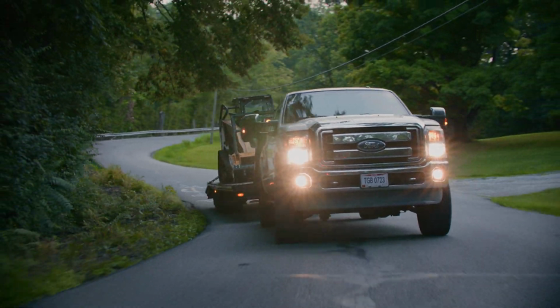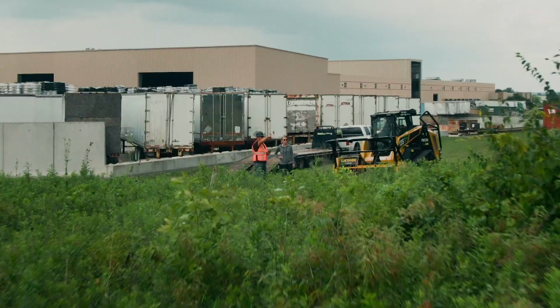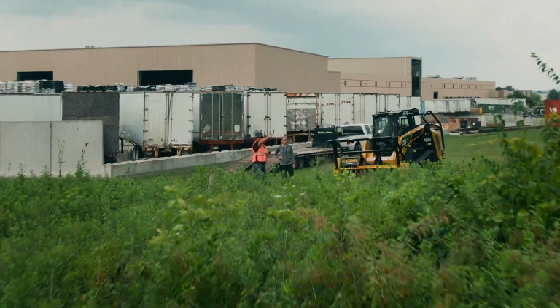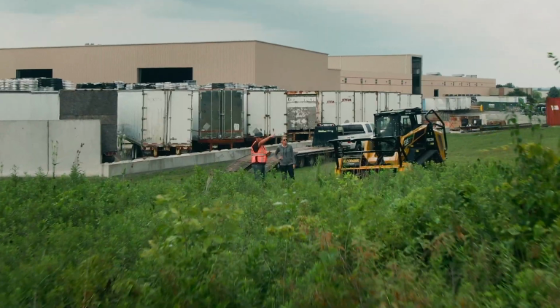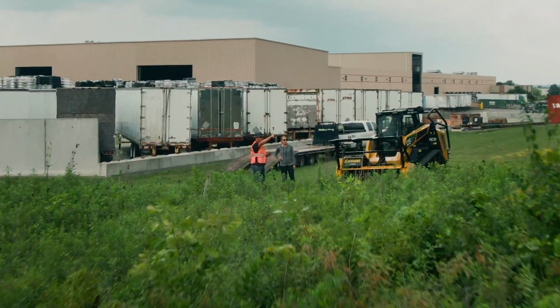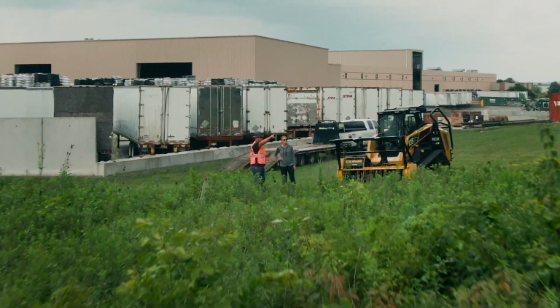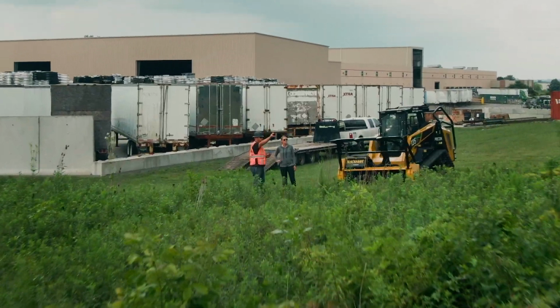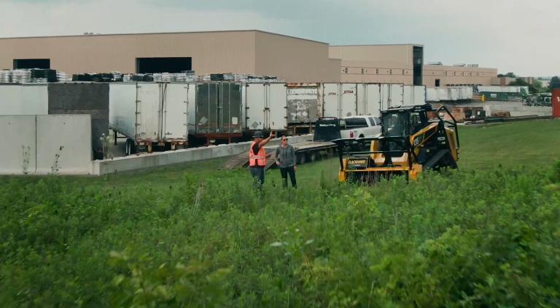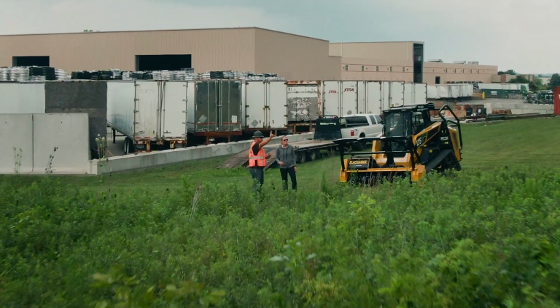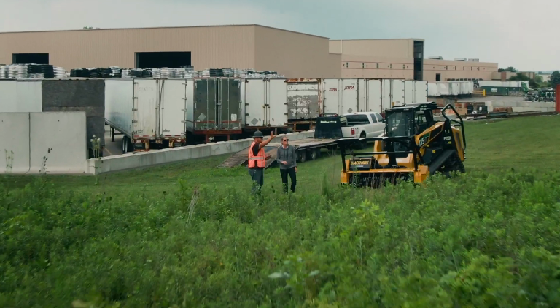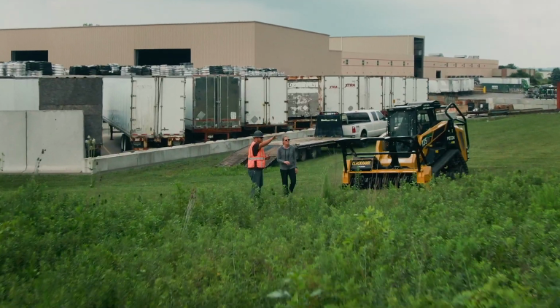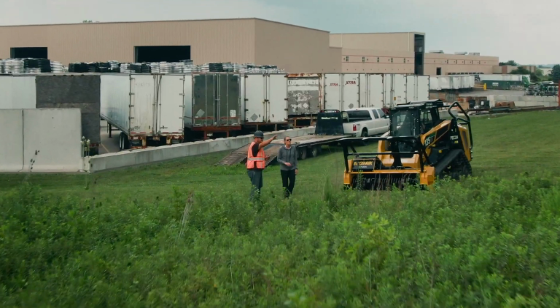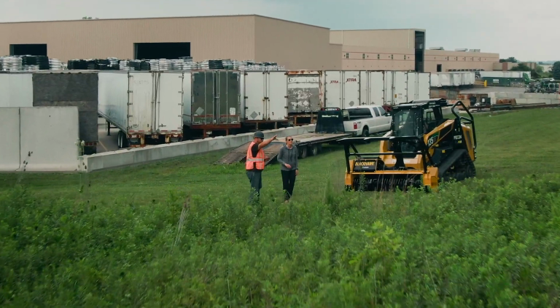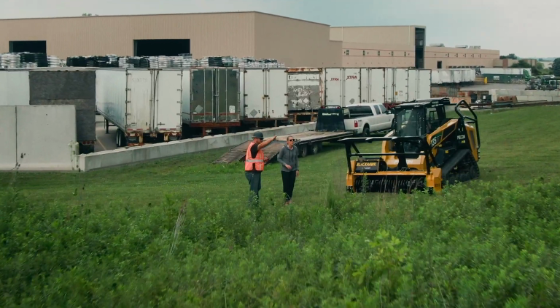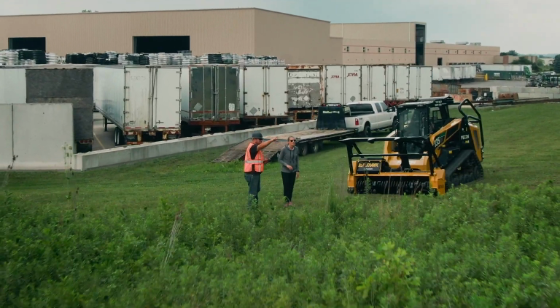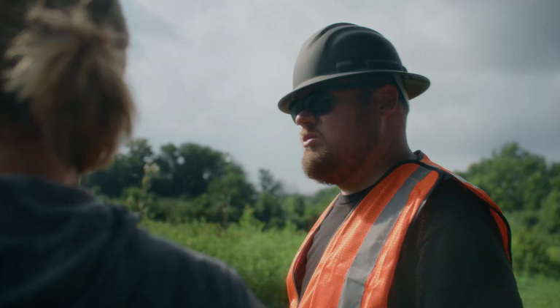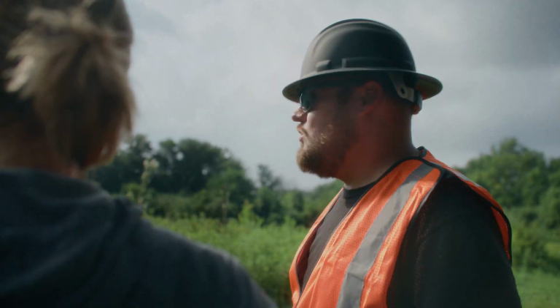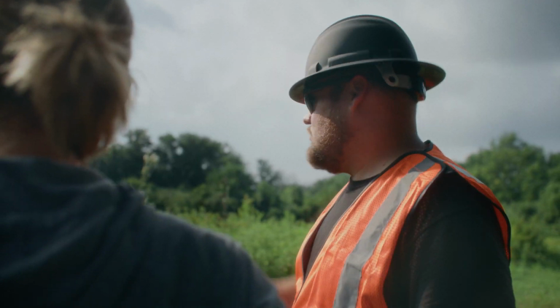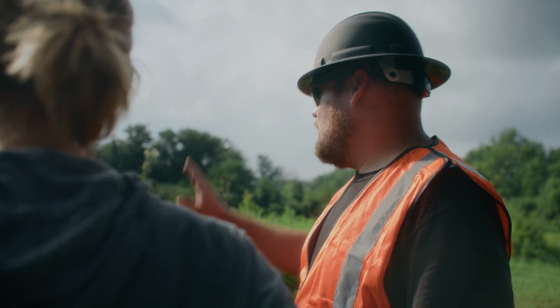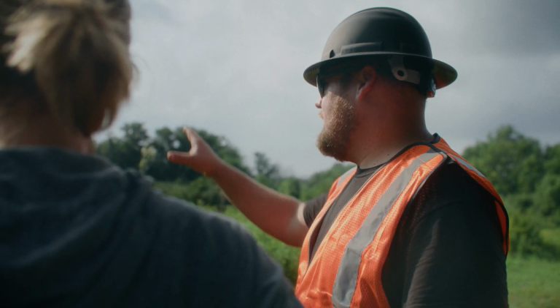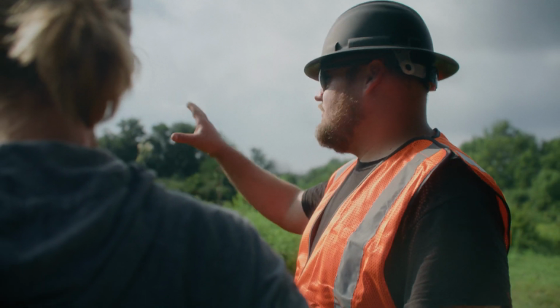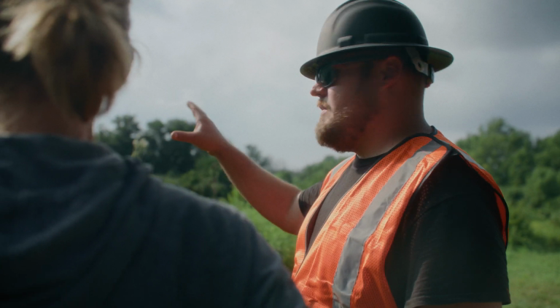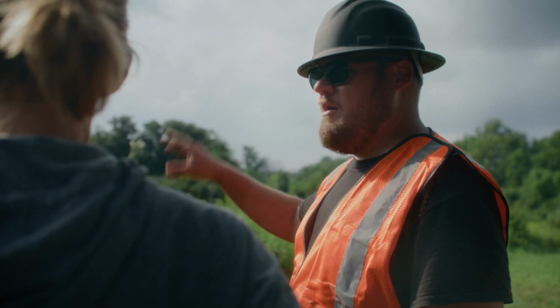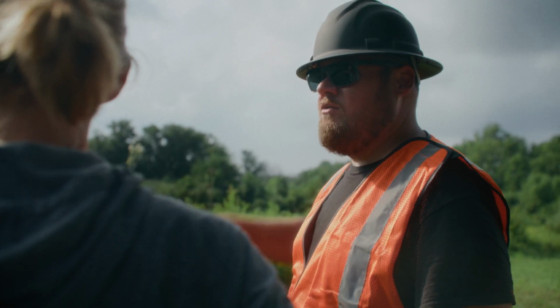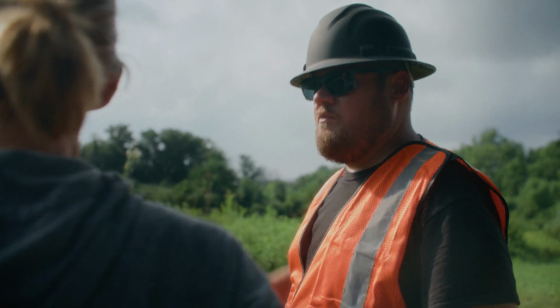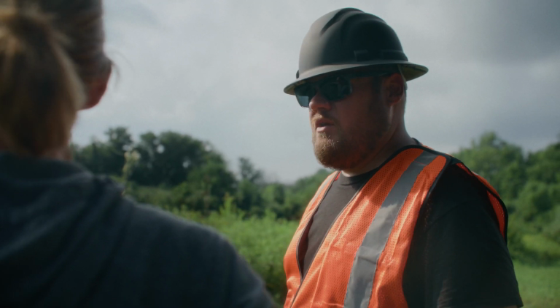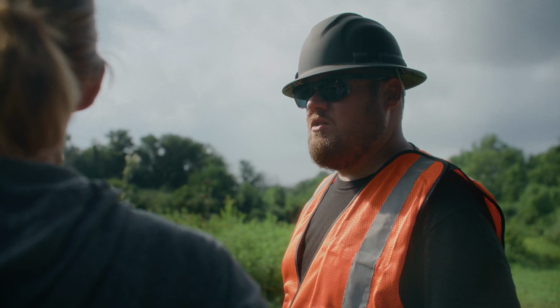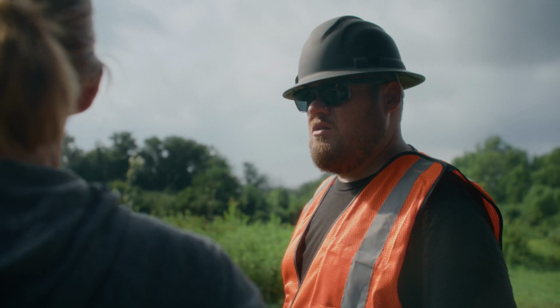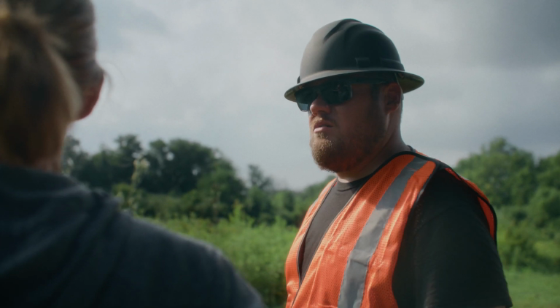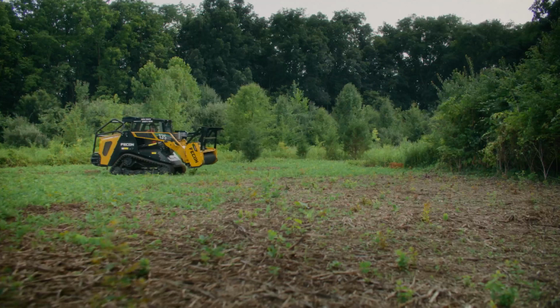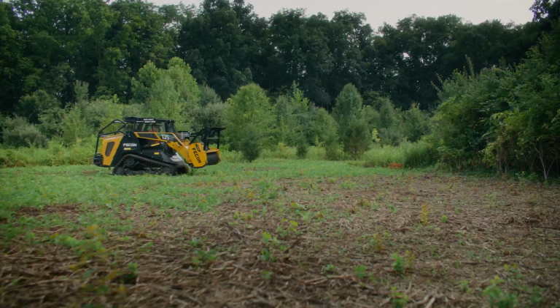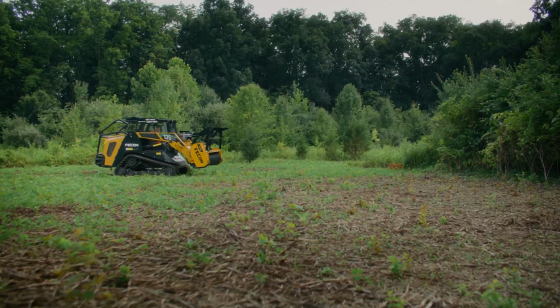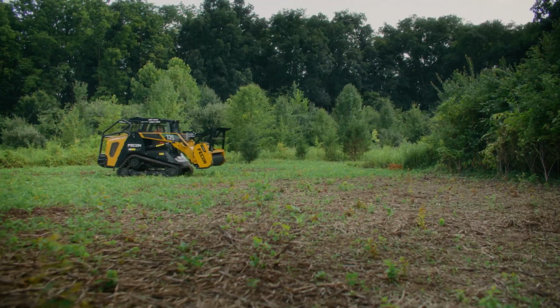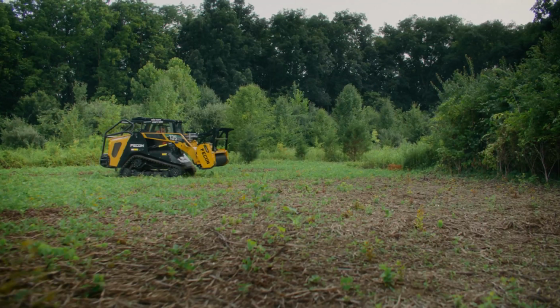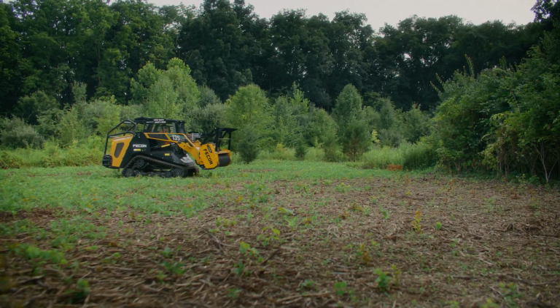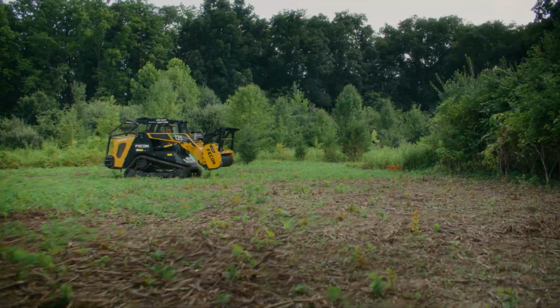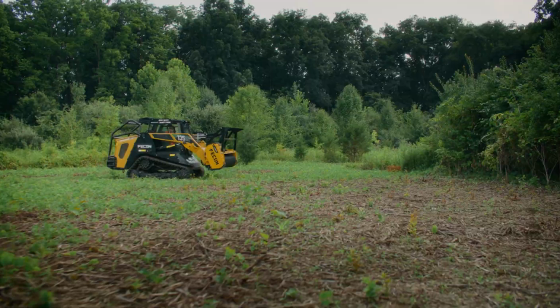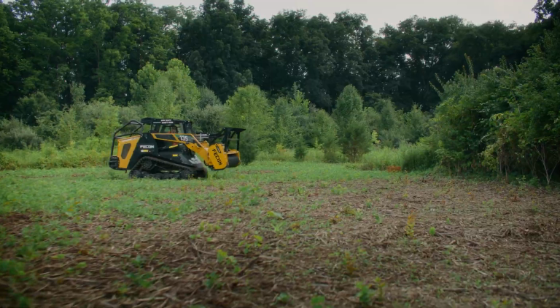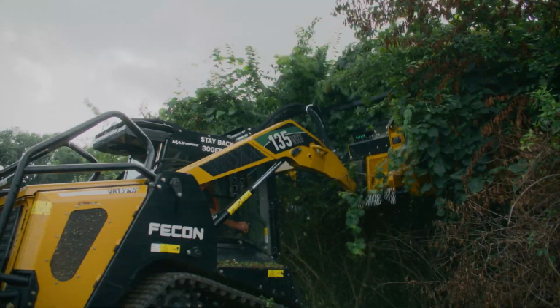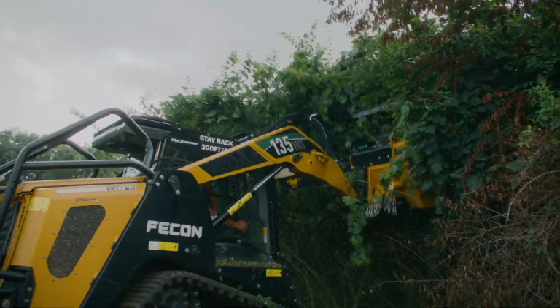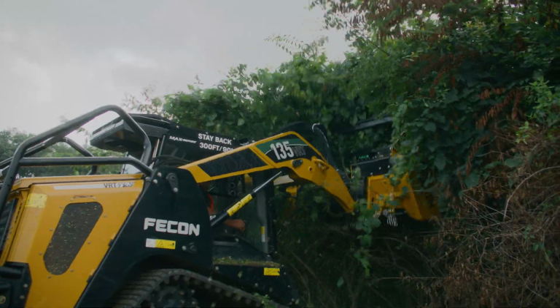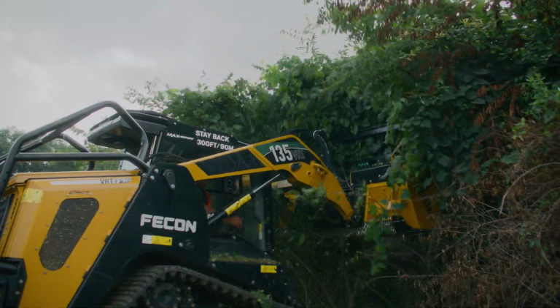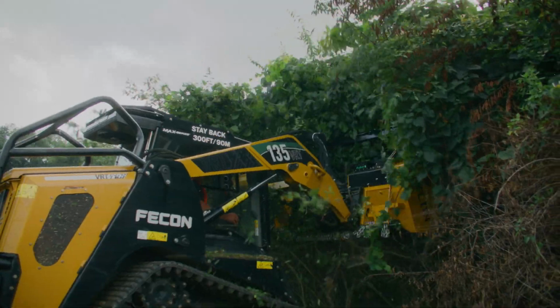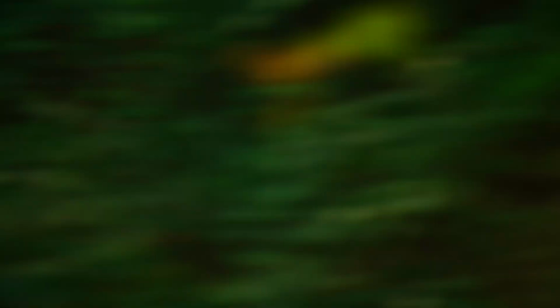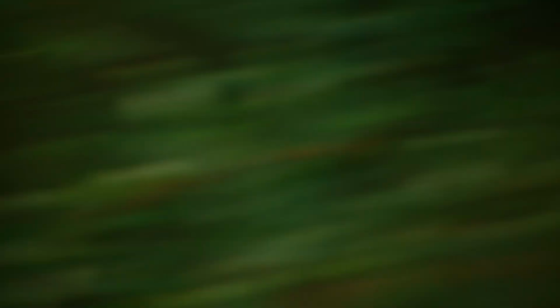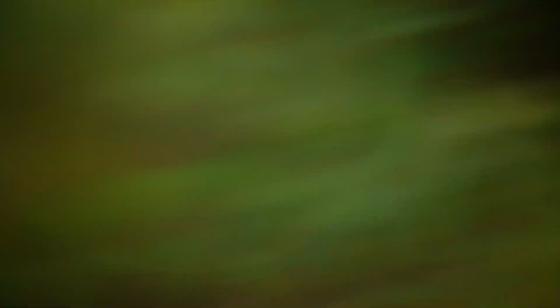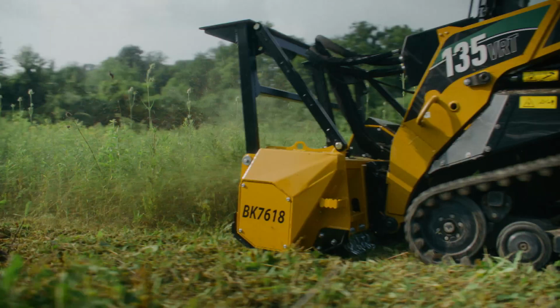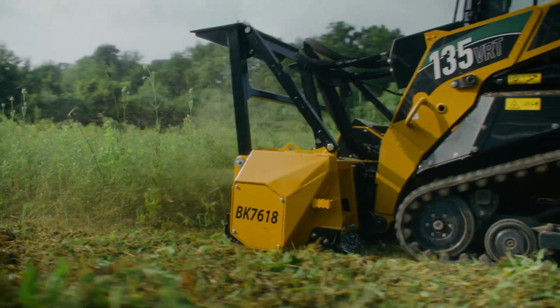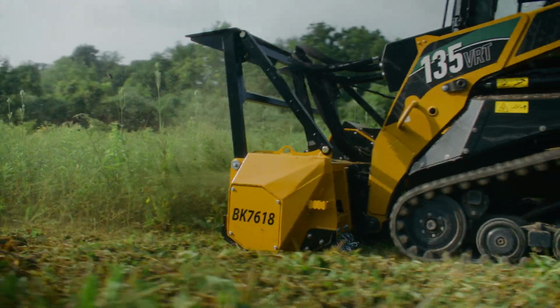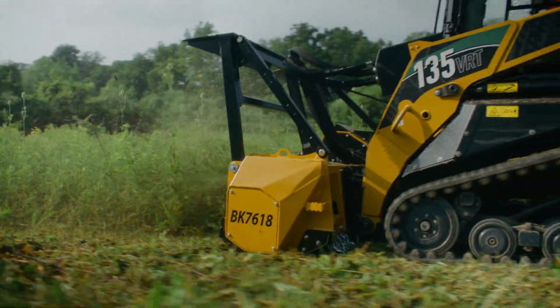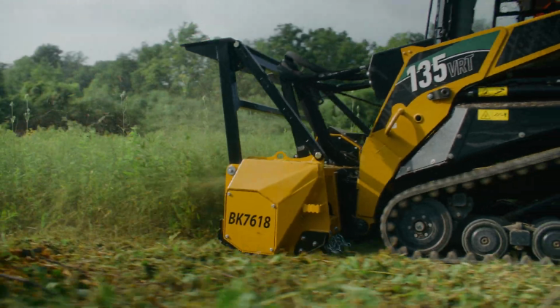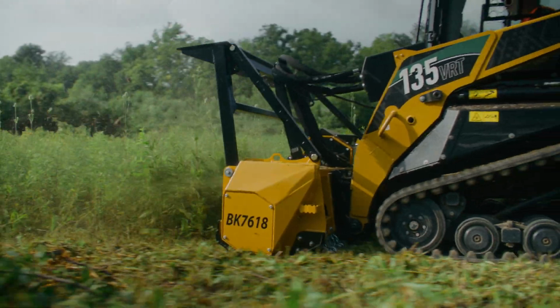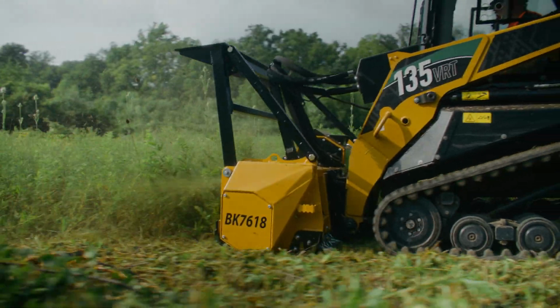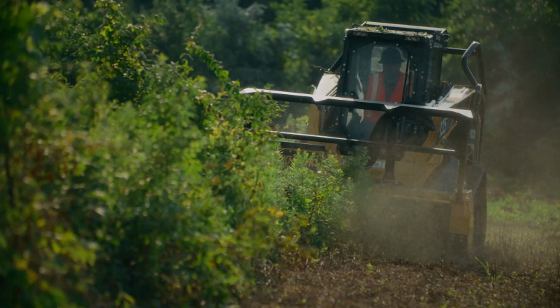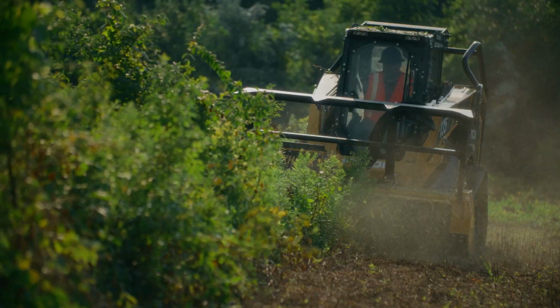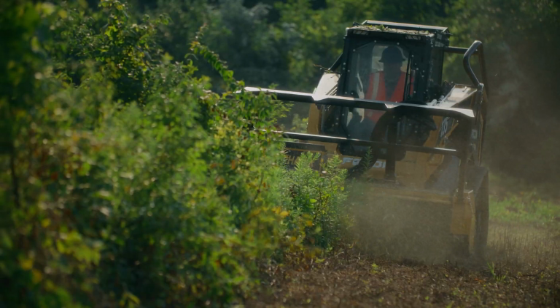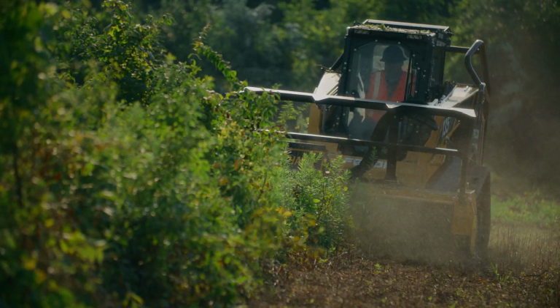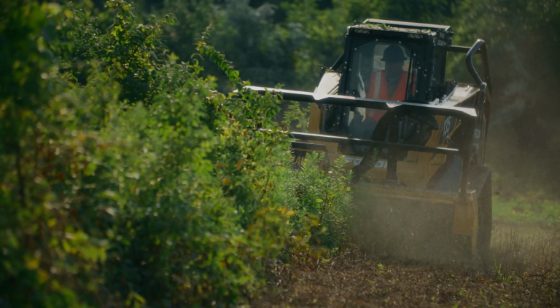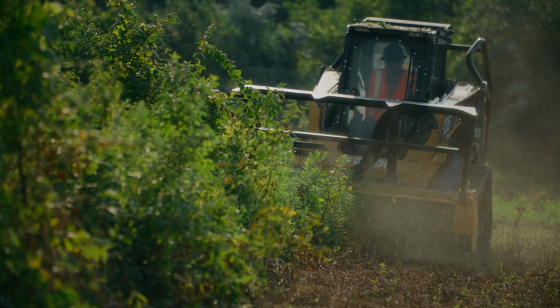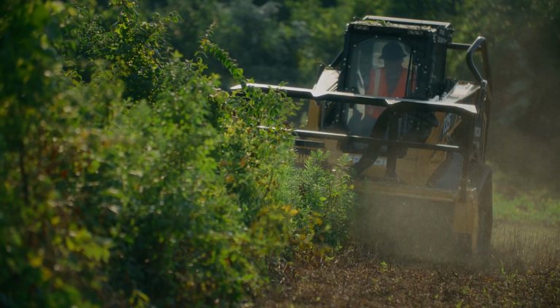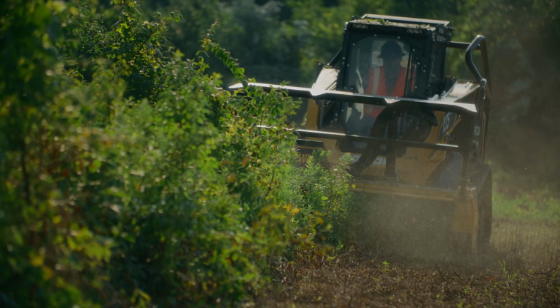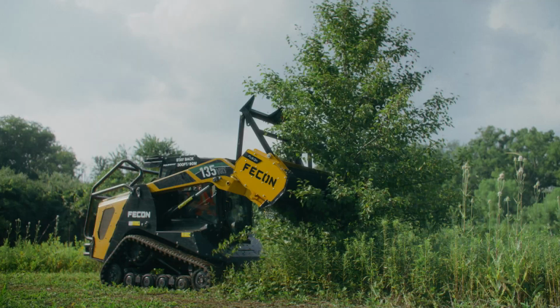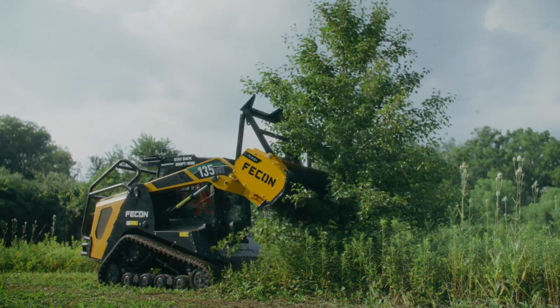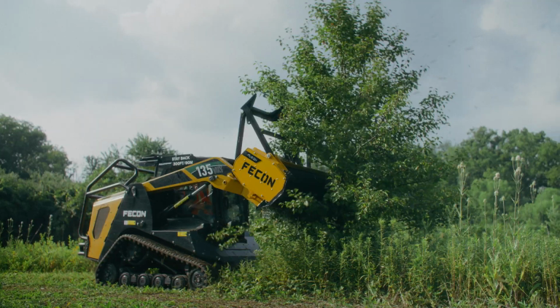With Fusion, you're future-proof. You'll receive program updates over time, ensuring that your mulcher stays up-to-date with the latest advancements in technology.